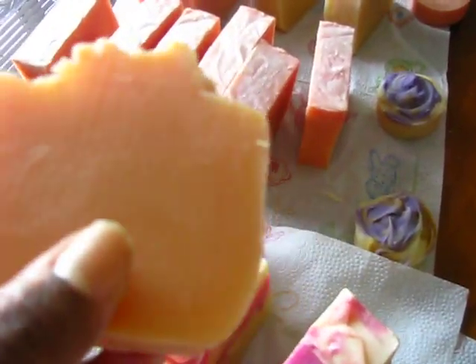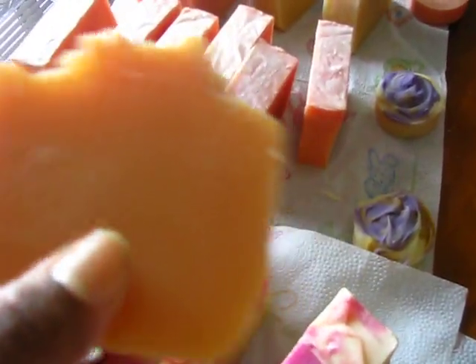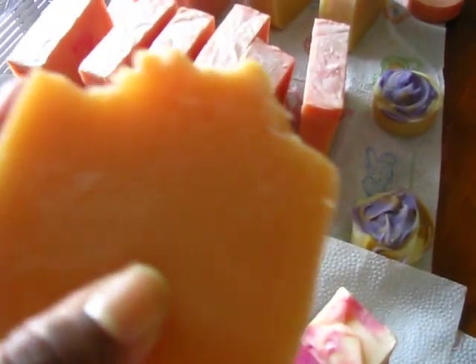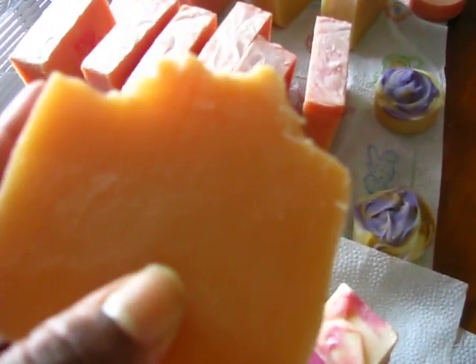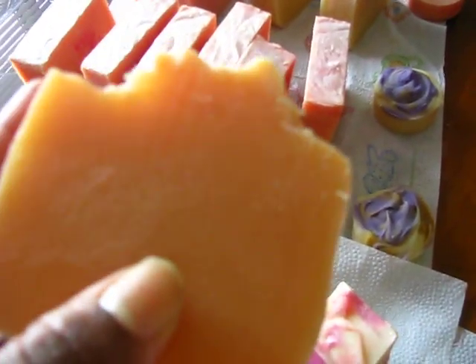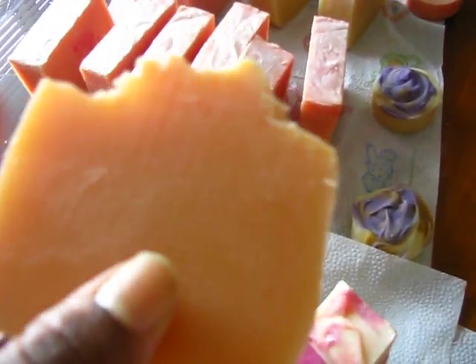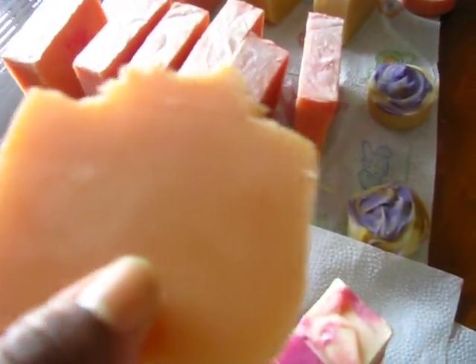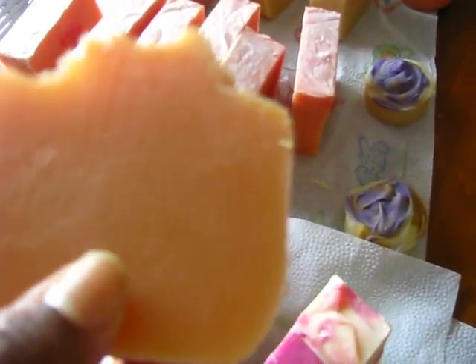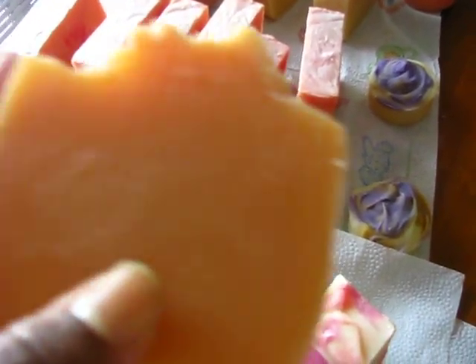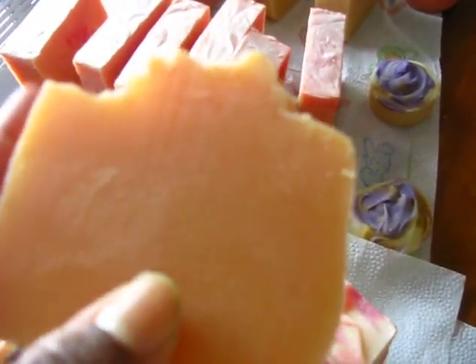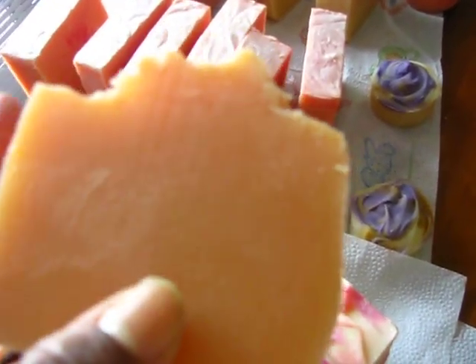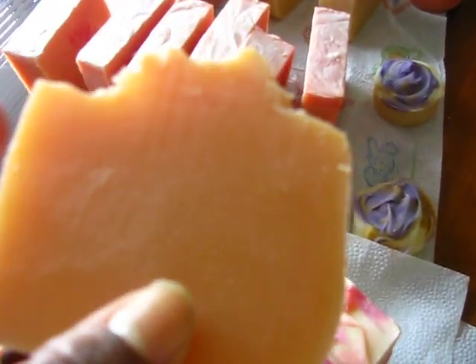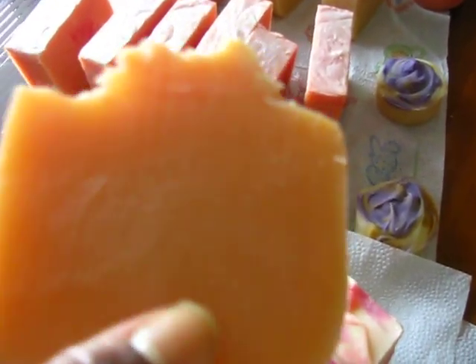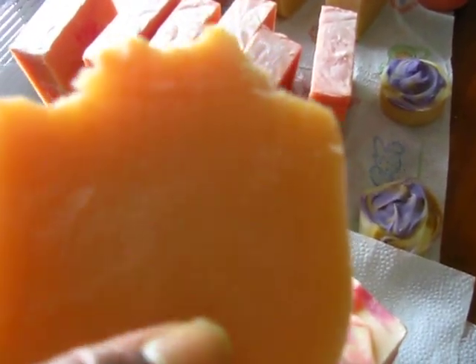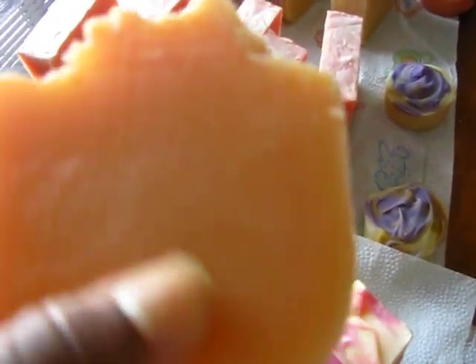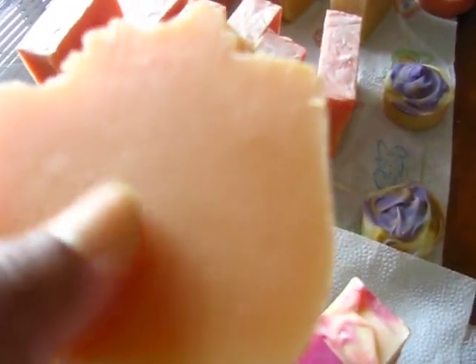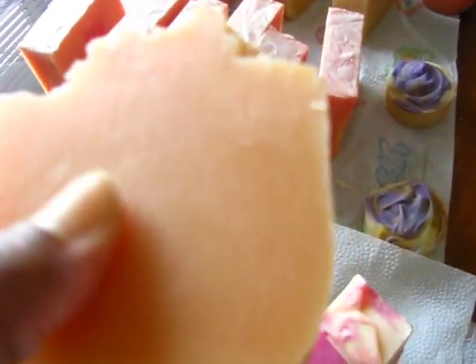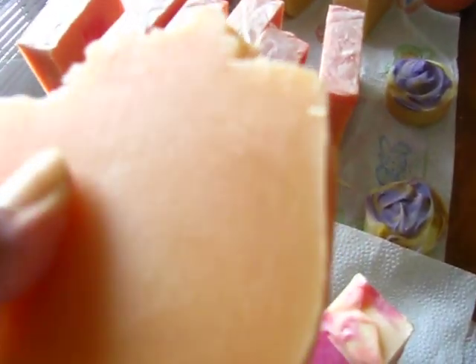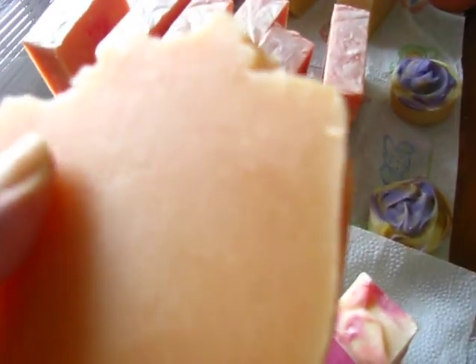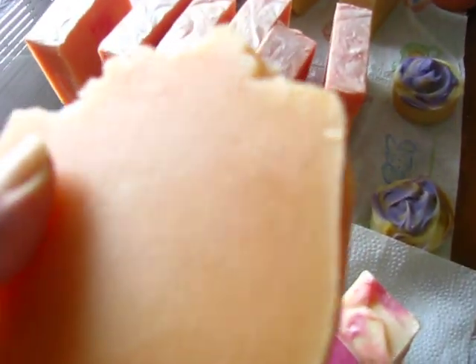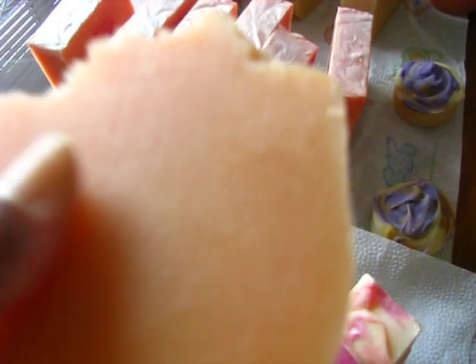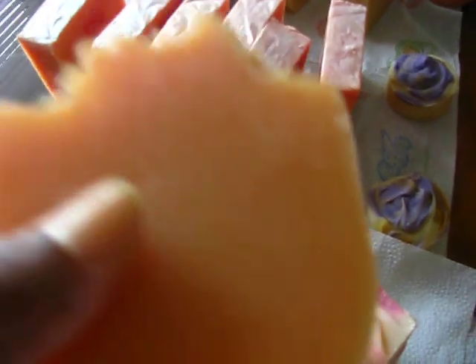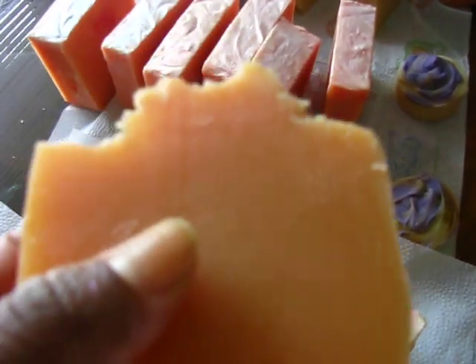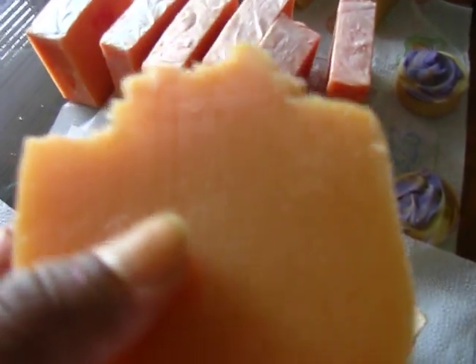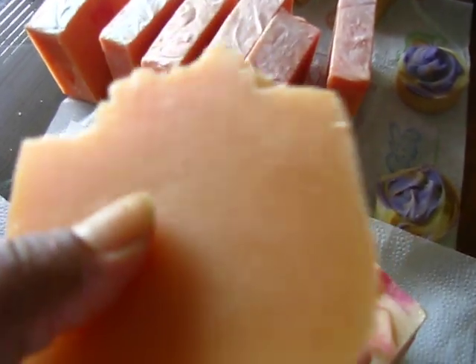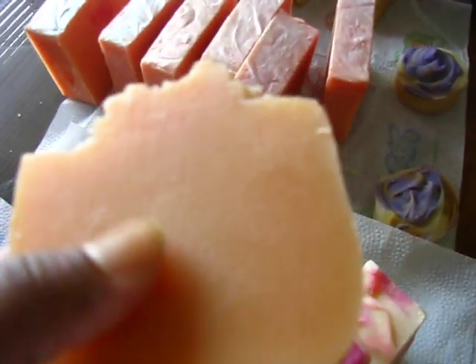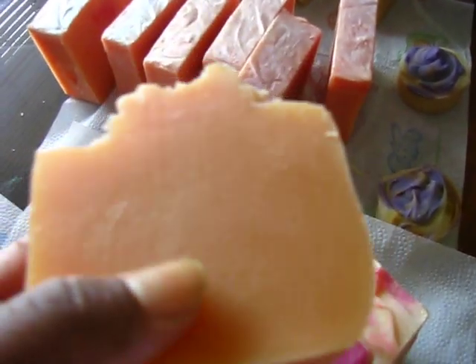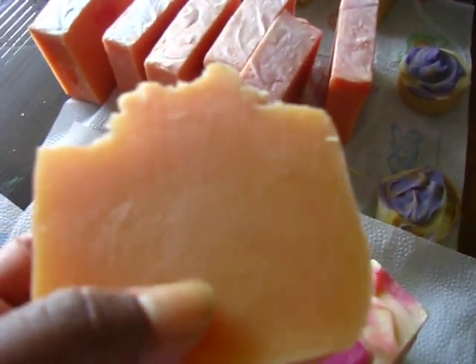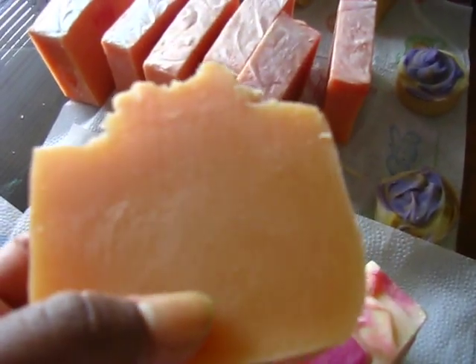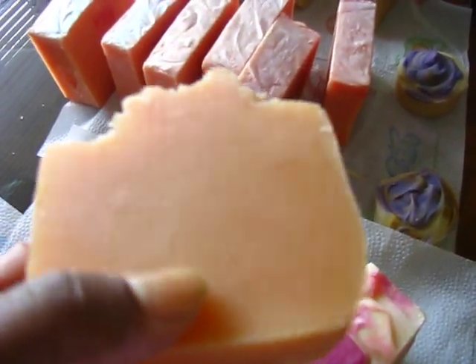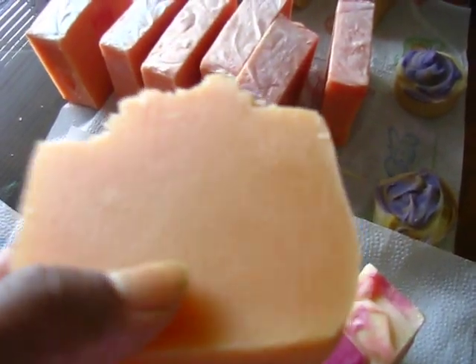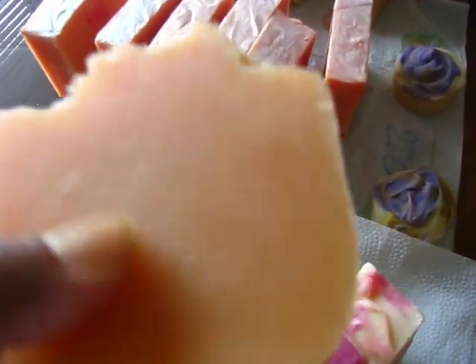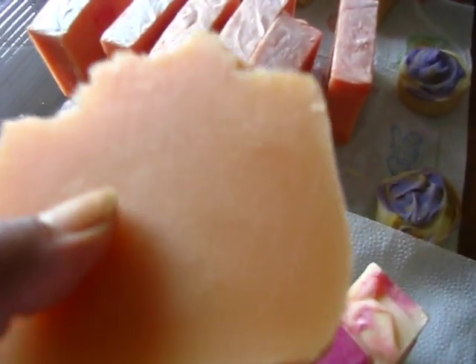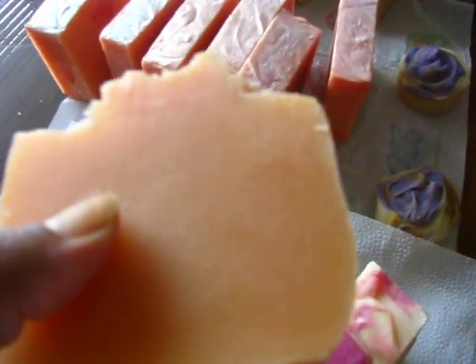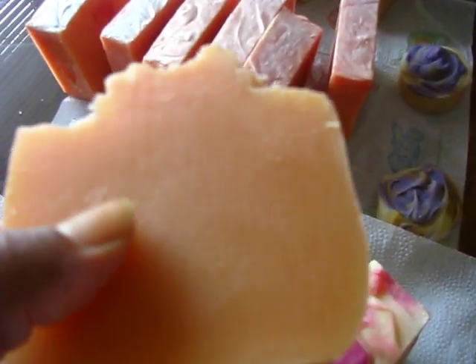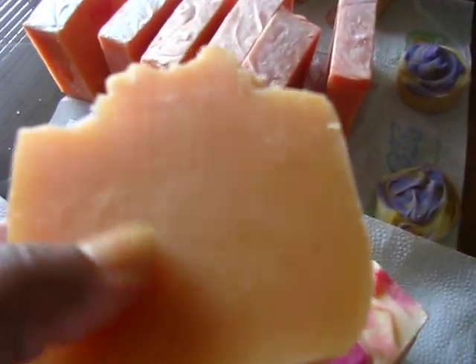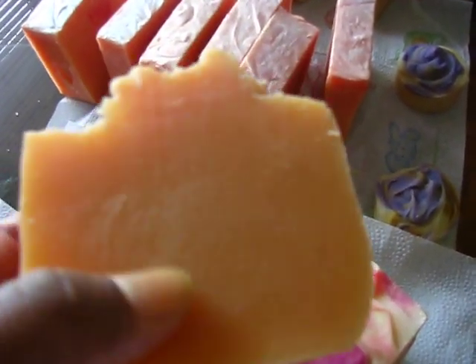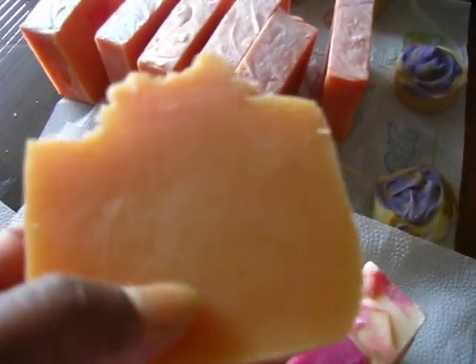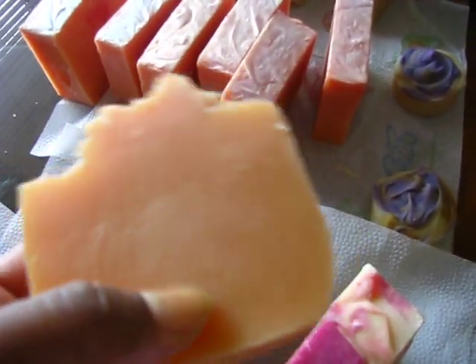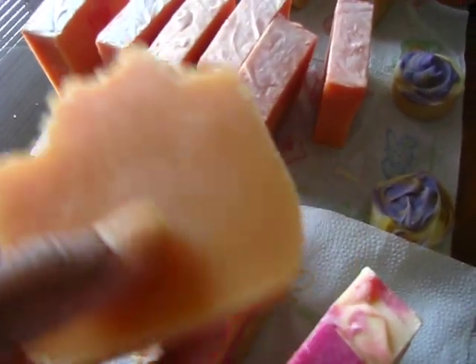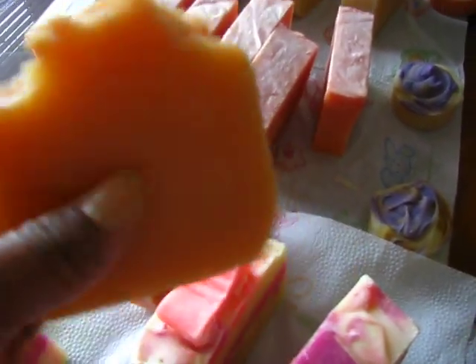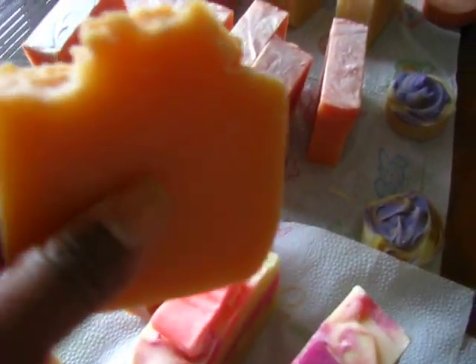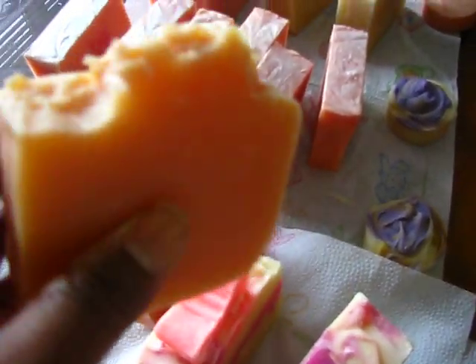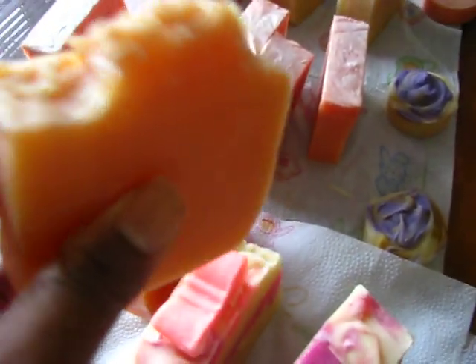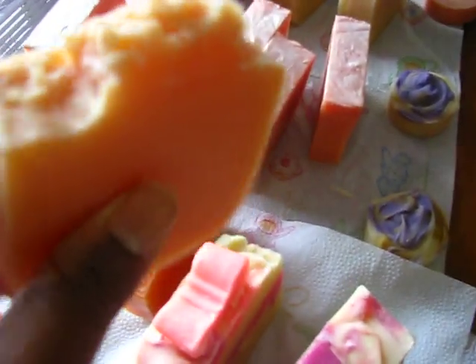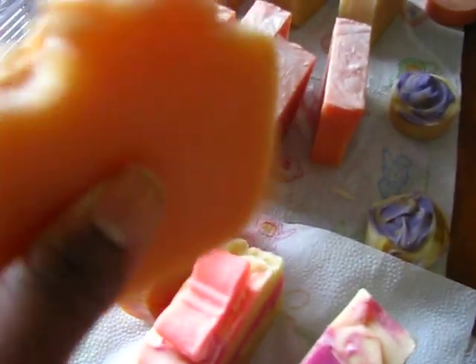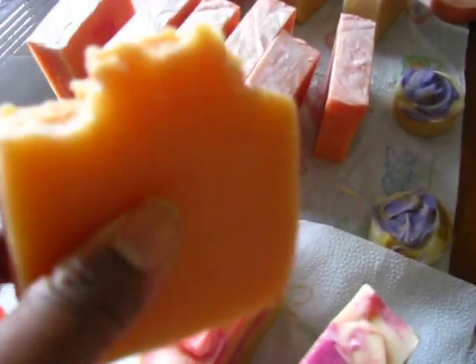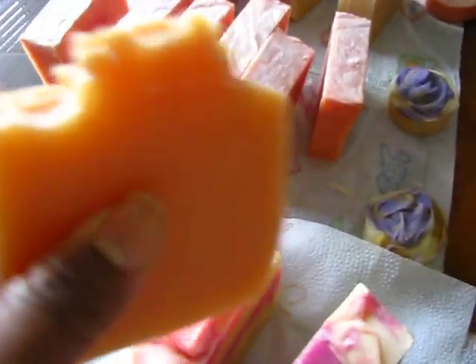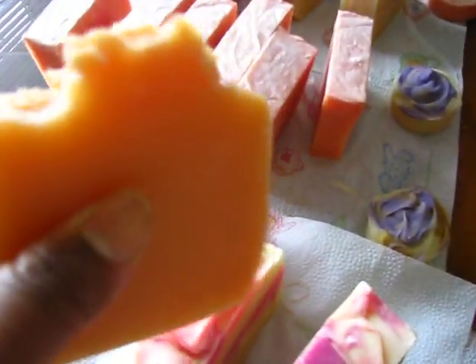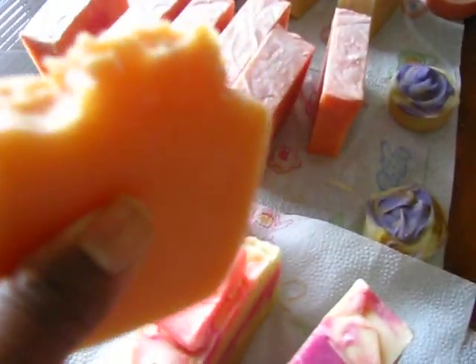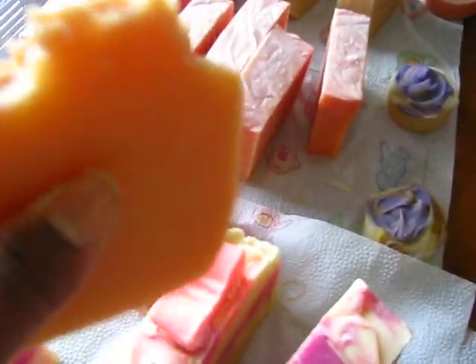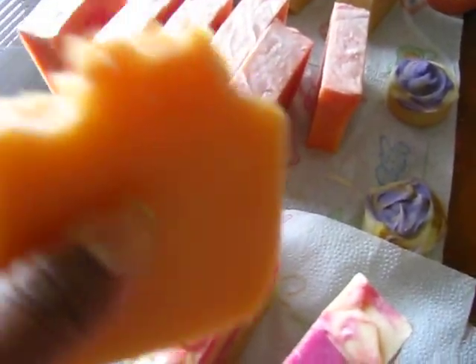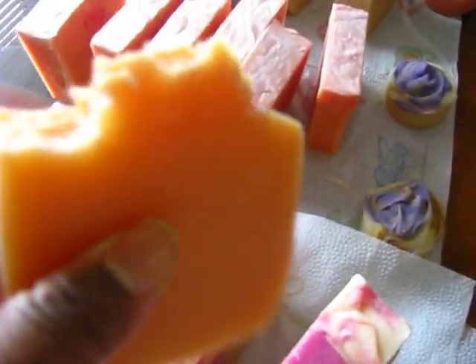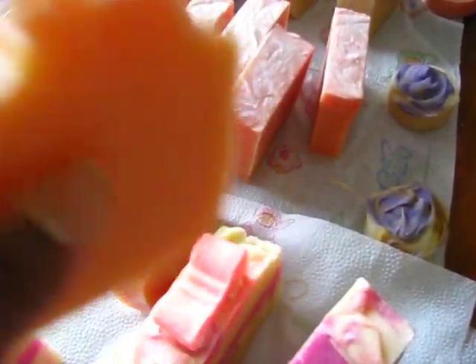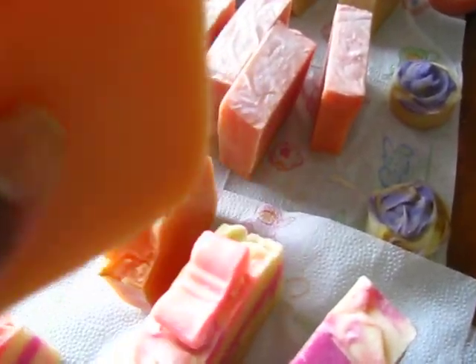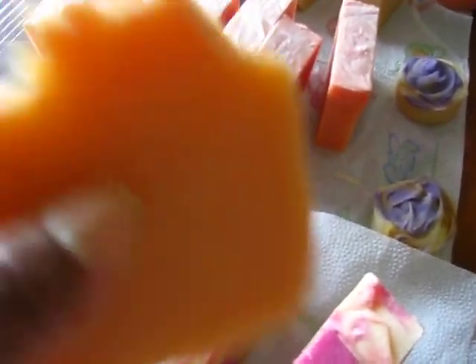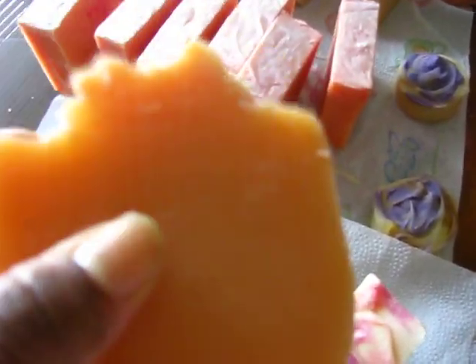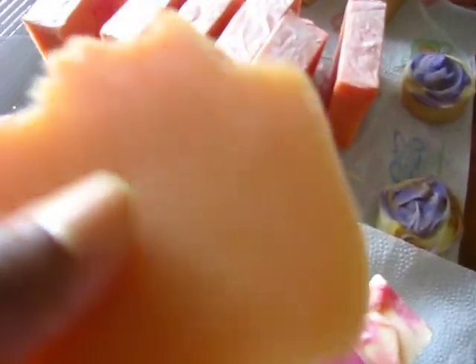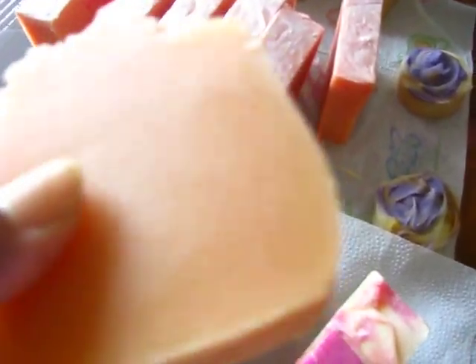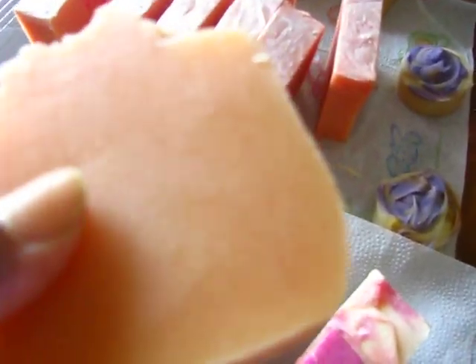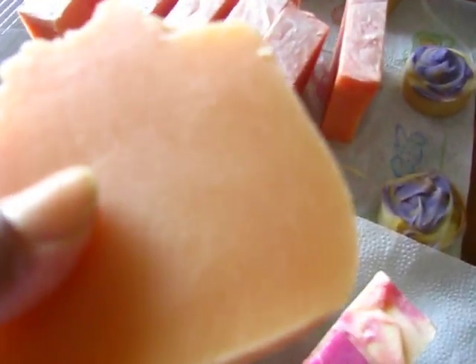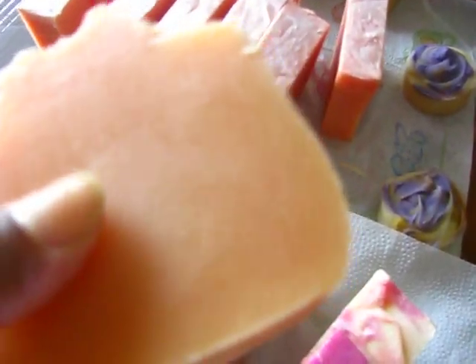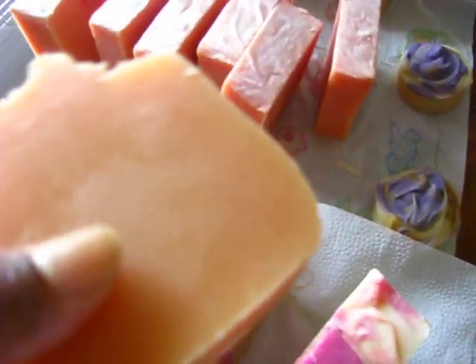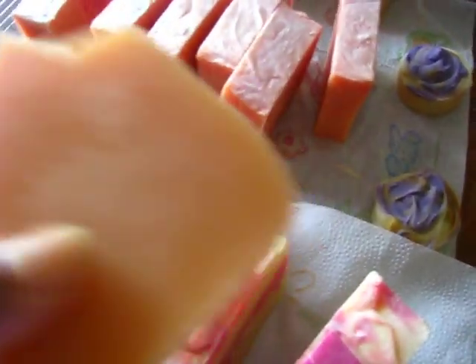The Lemongrass Bergamot has aloe vera — I put aloe in all of my soaps — but this one also has coconut water in it.